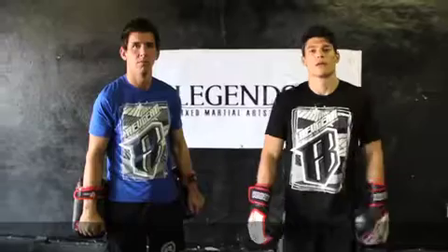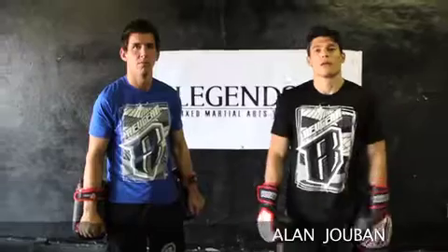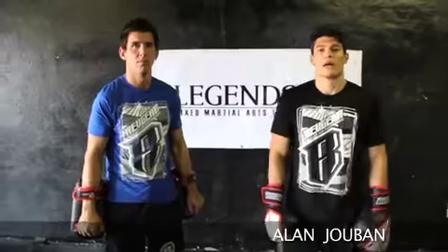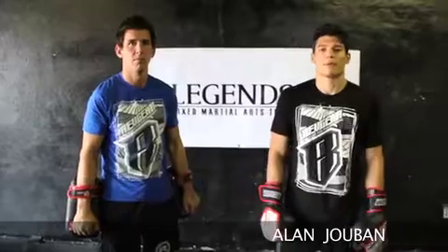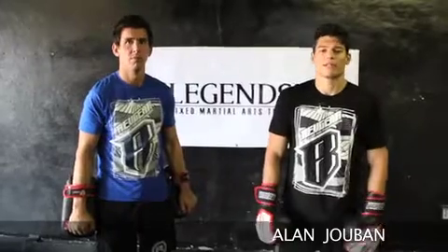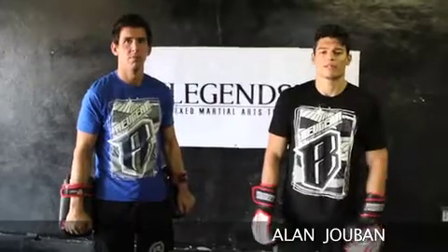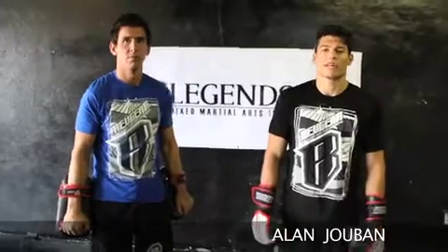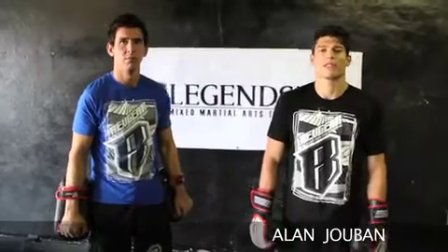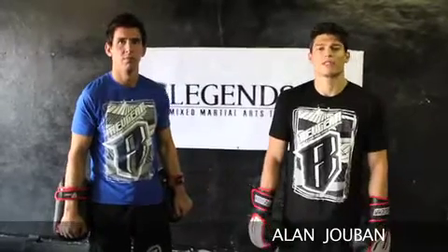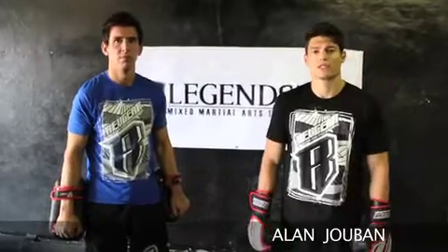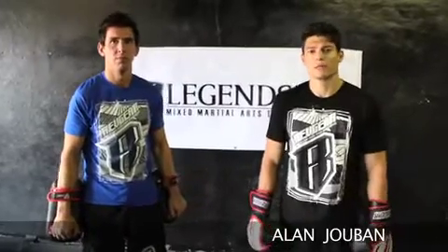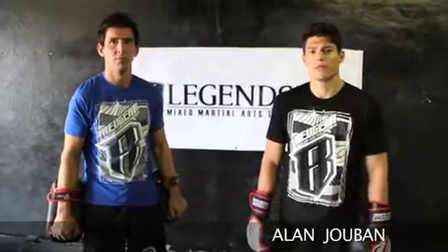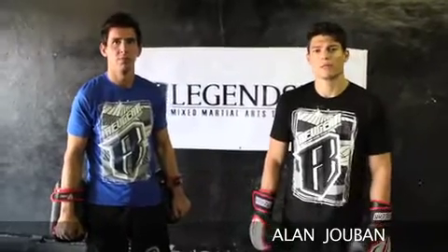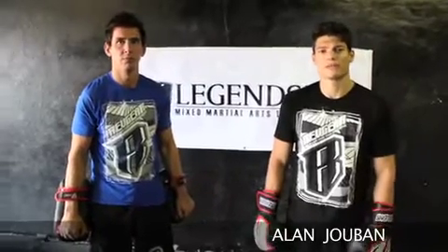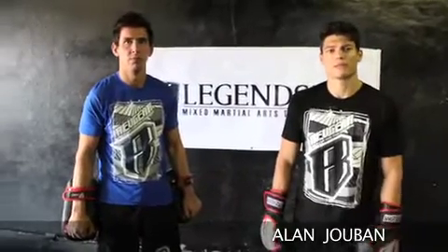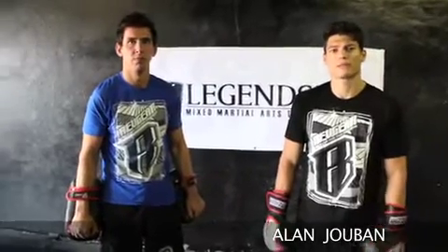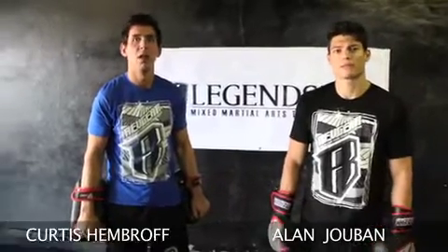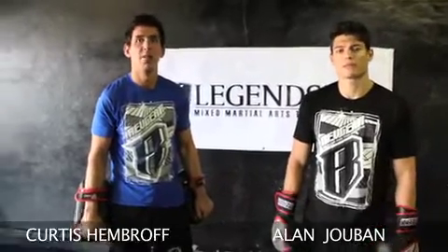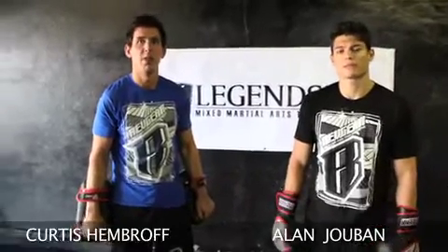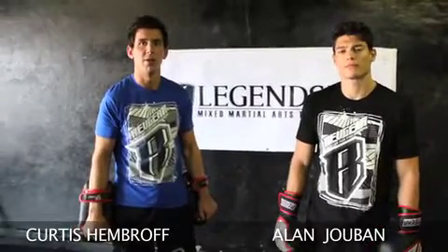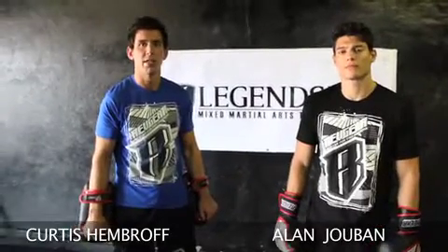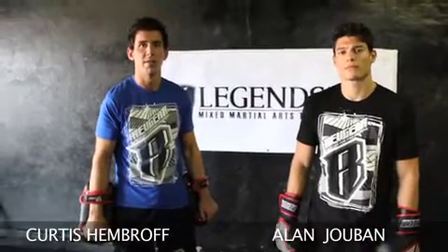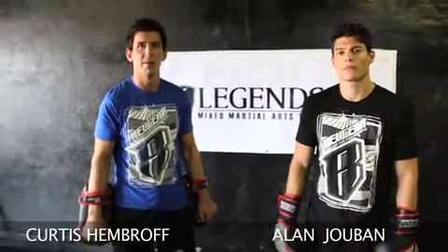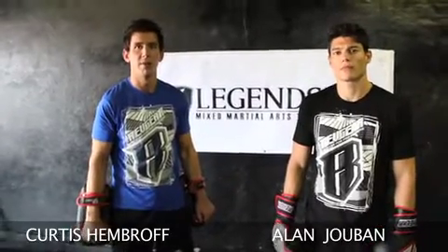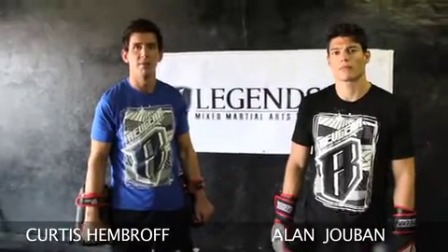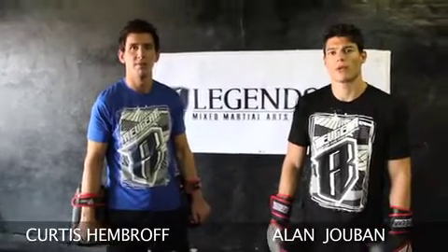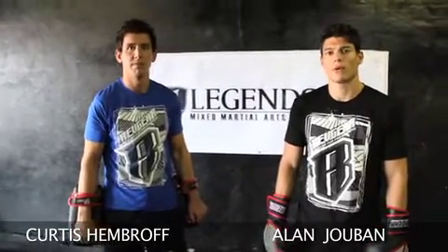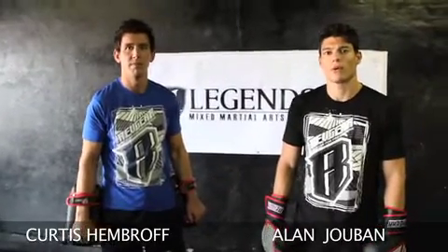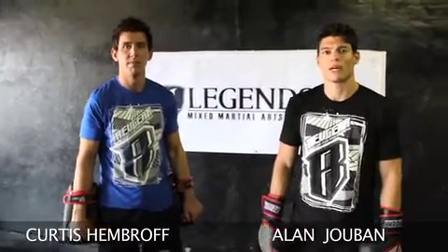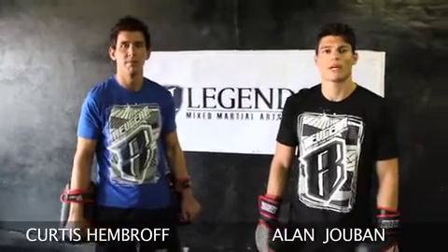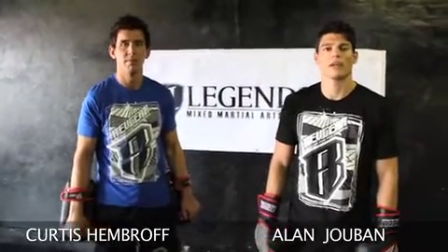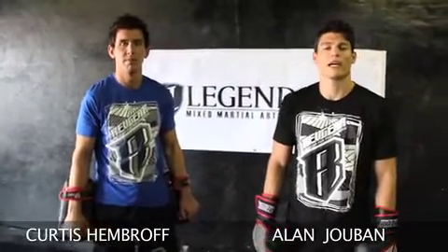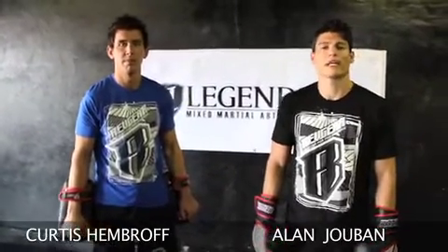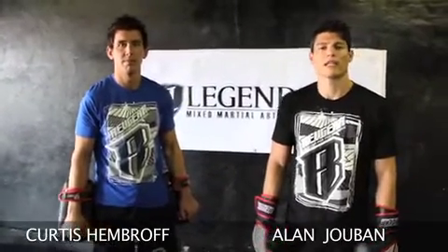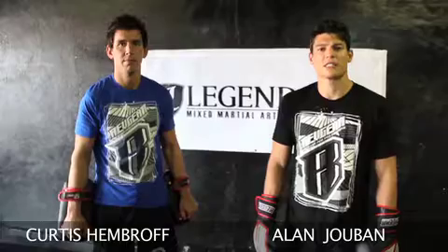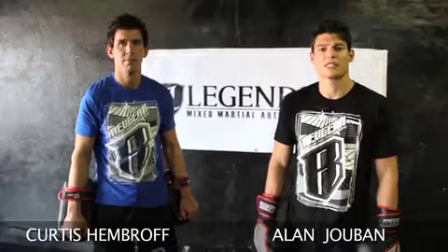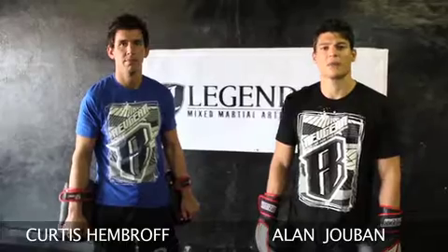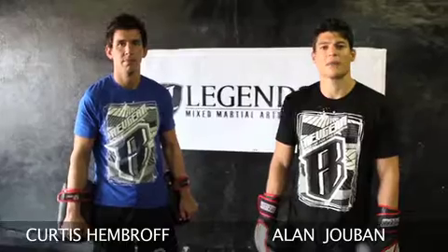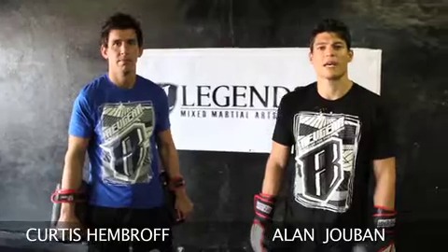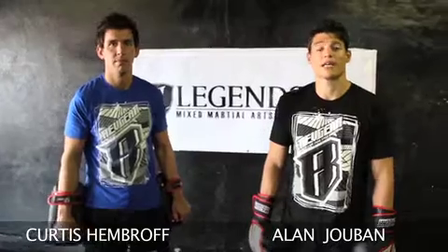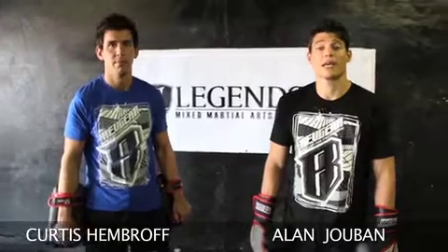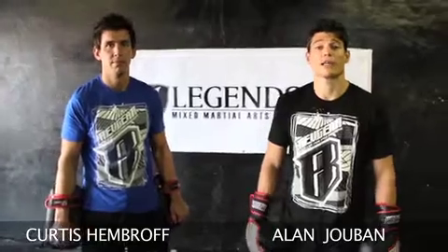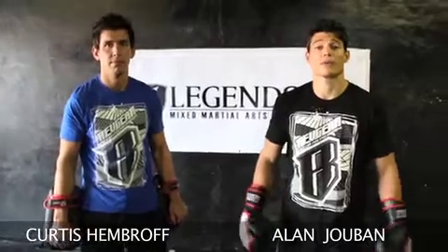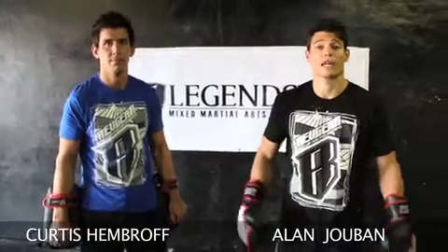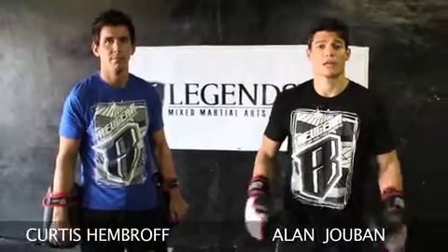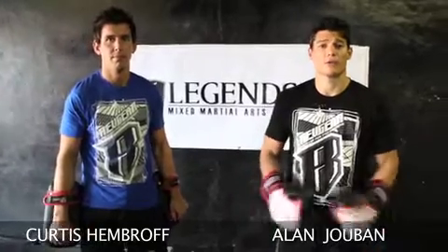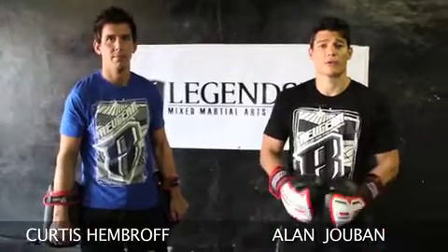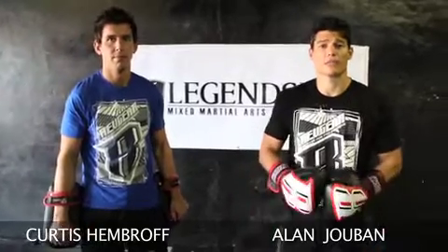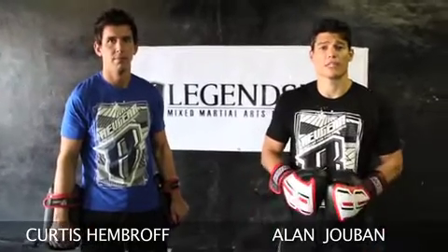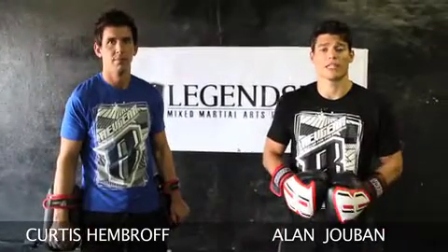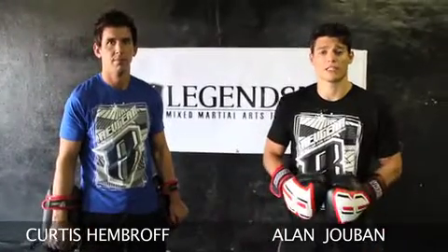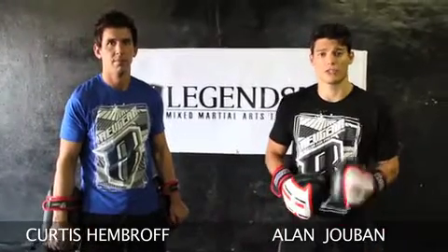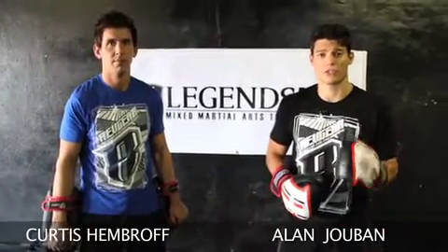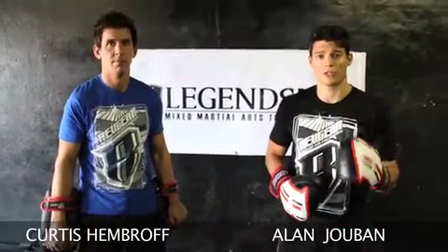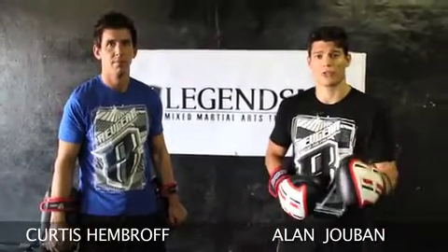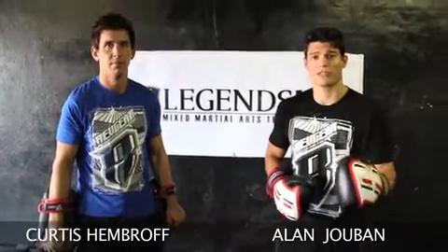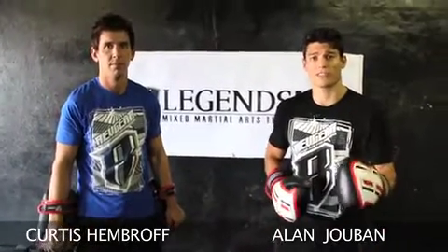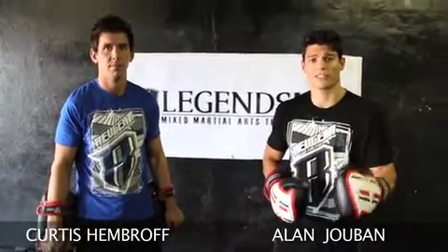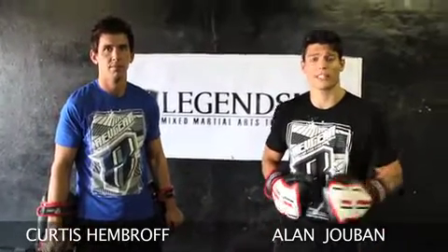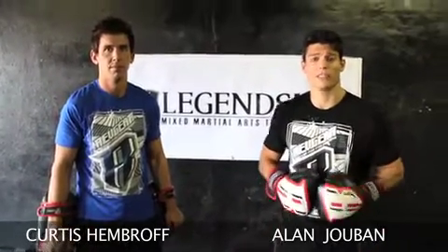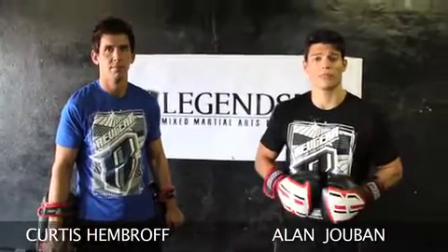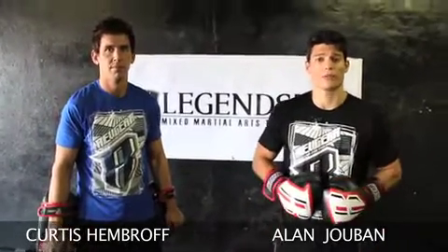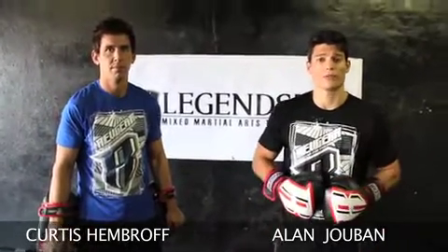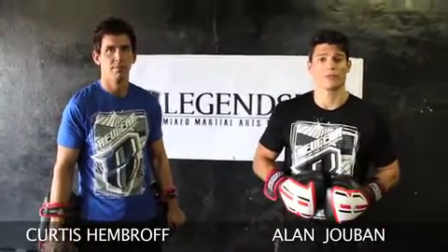Hi, my name is Alan Joban. I'm Curtis Ambroff. We're here at Legends MMA in Hollywood, California, and this is your Rev Gear Technique of the Week.